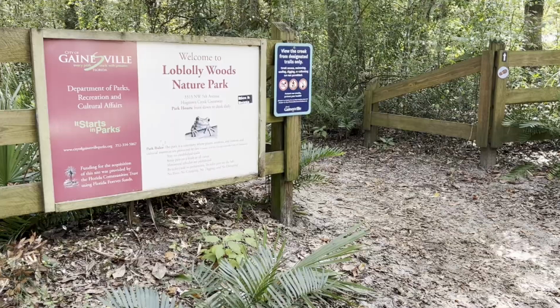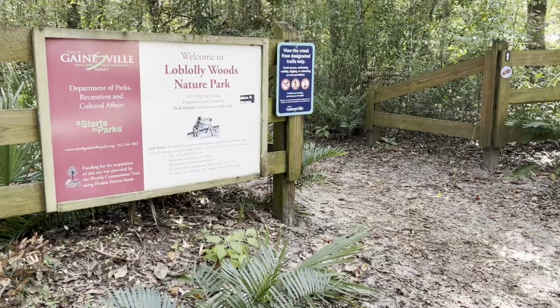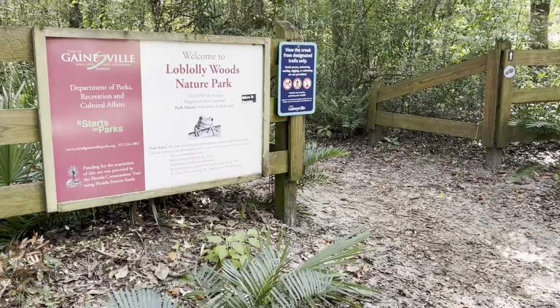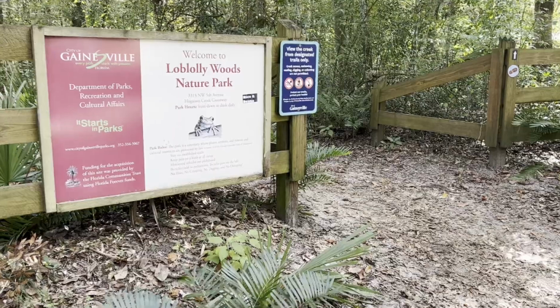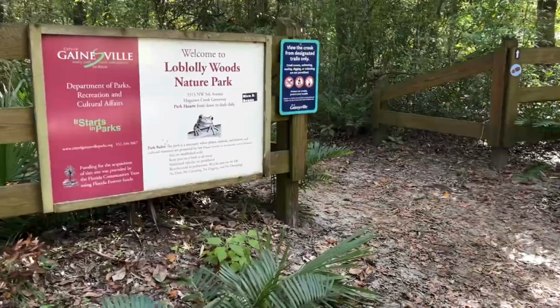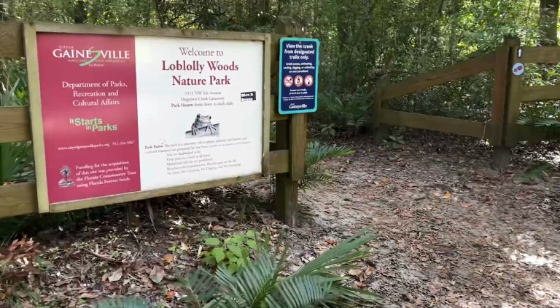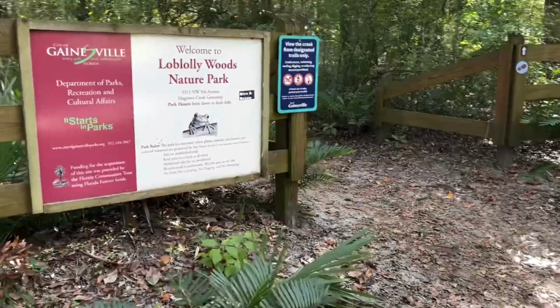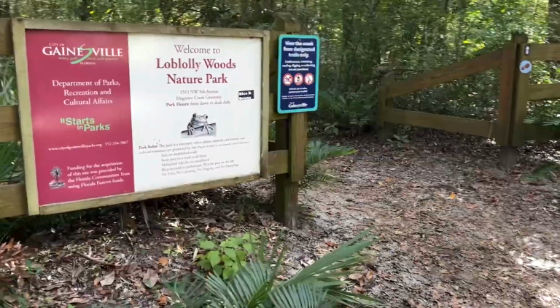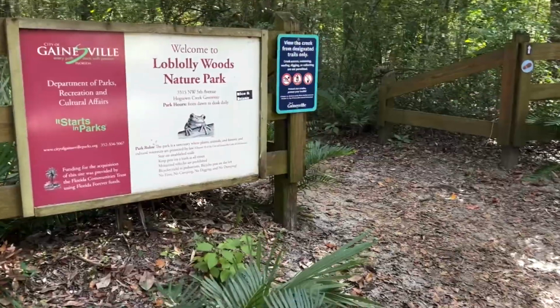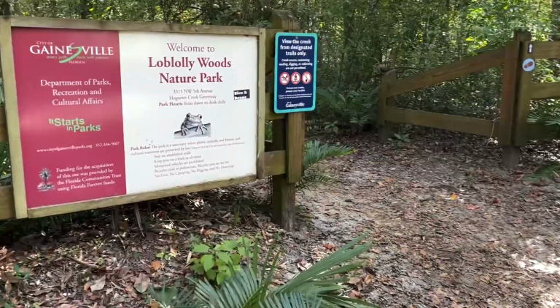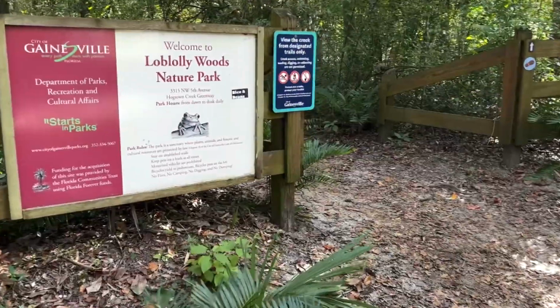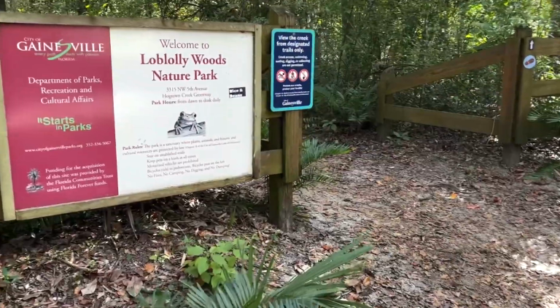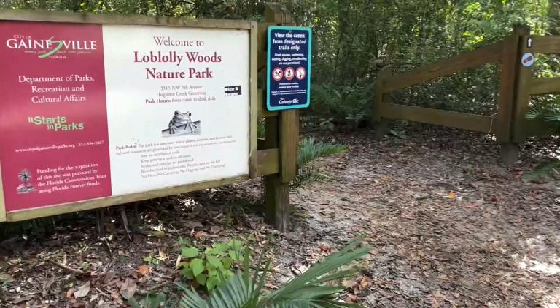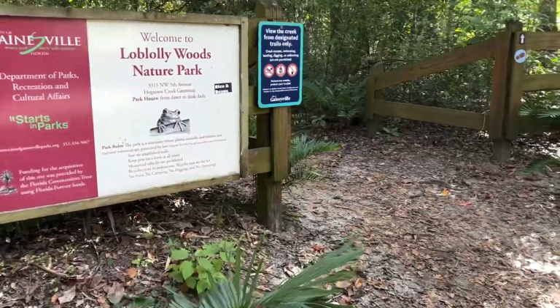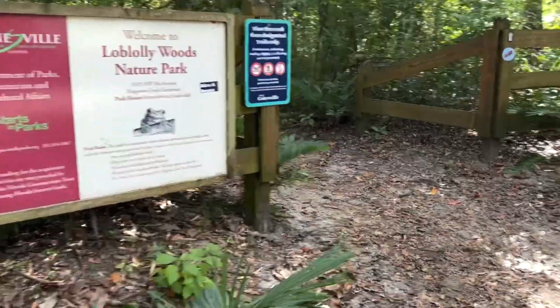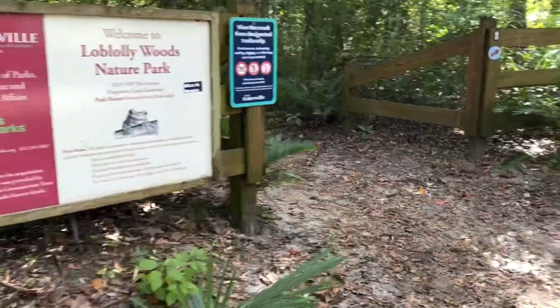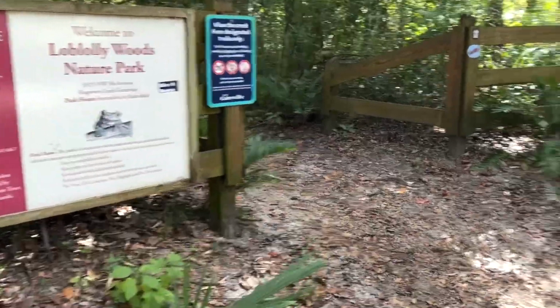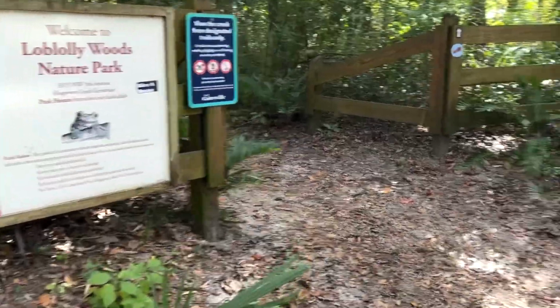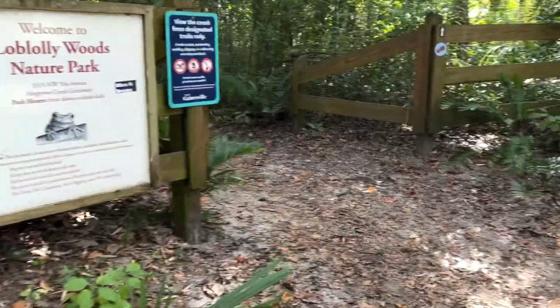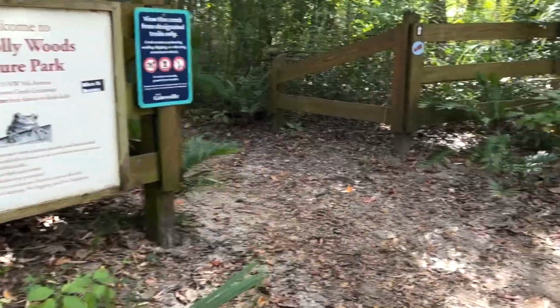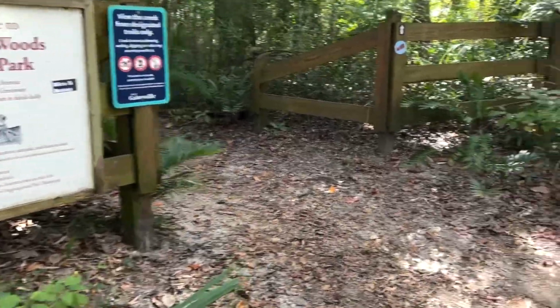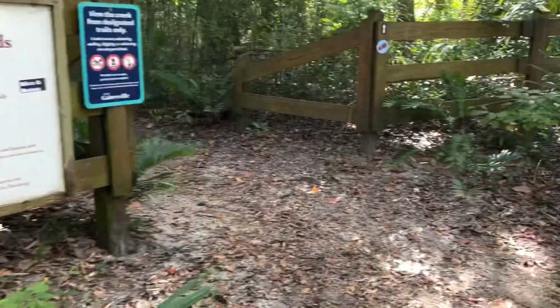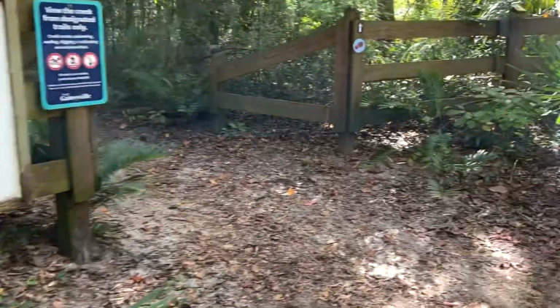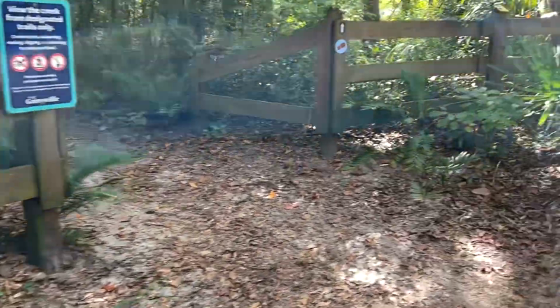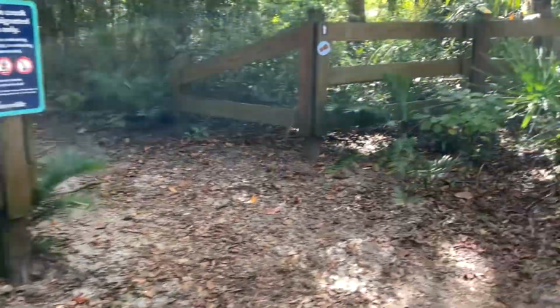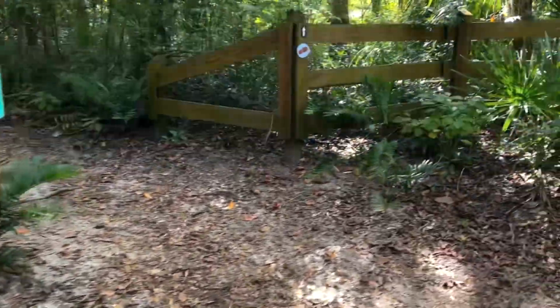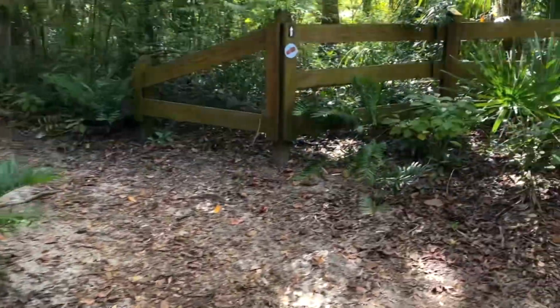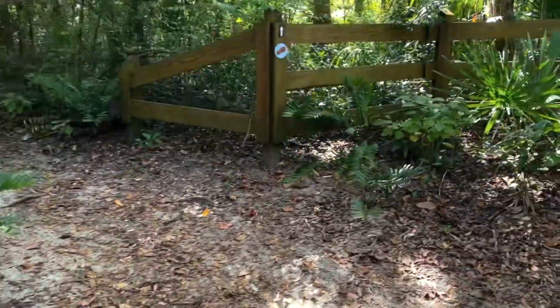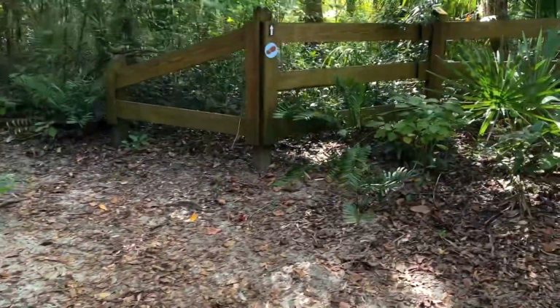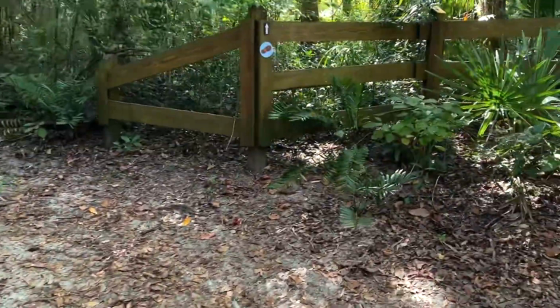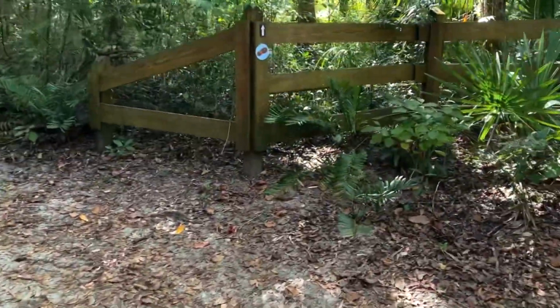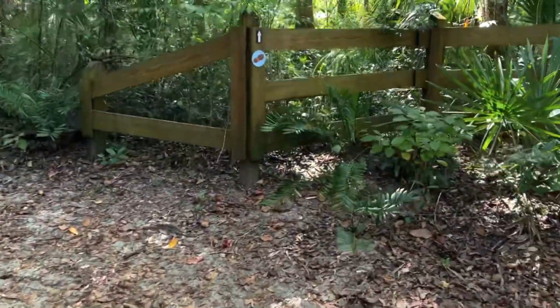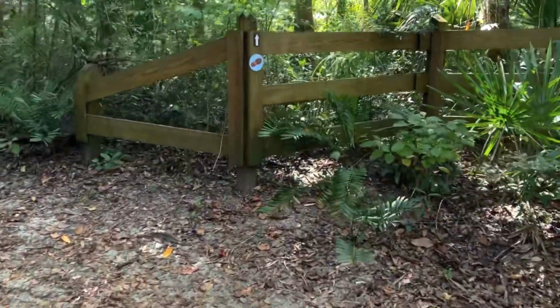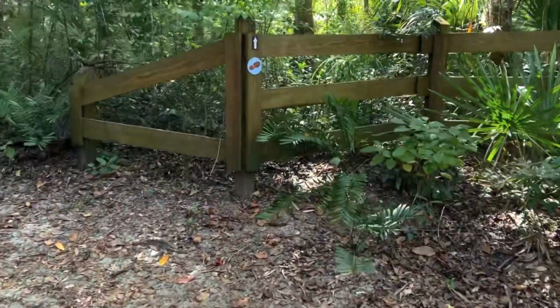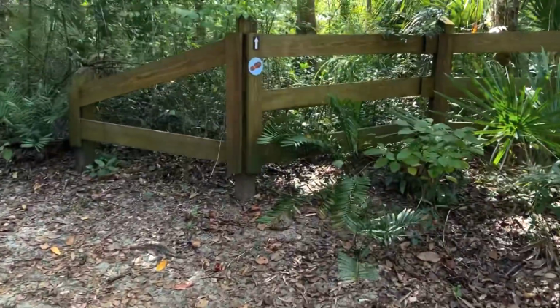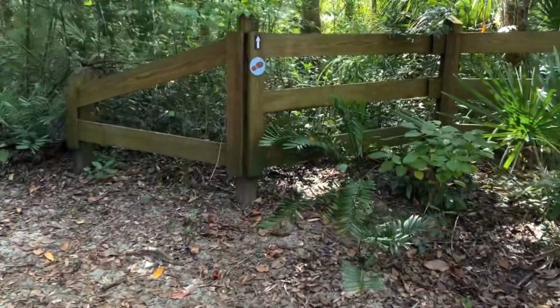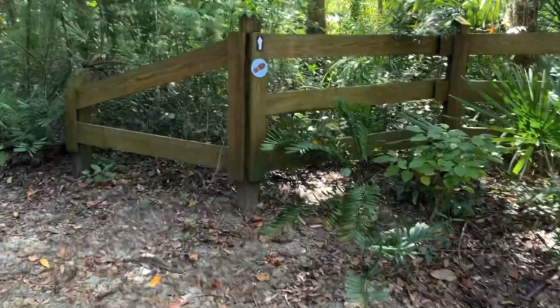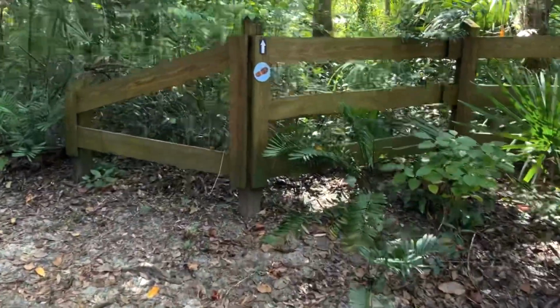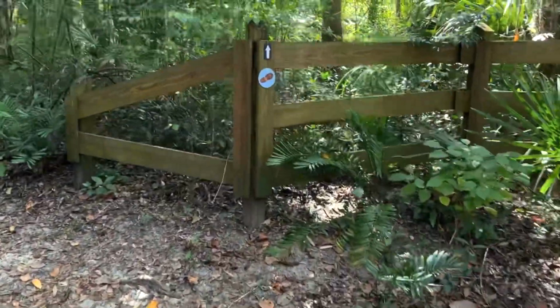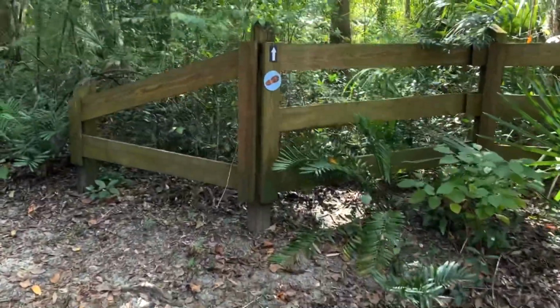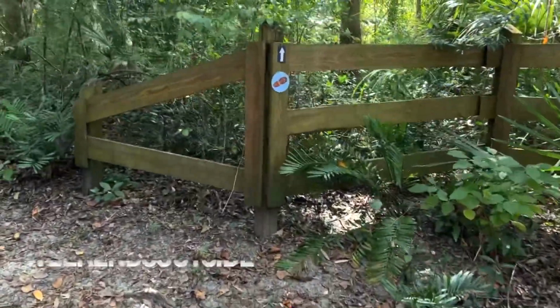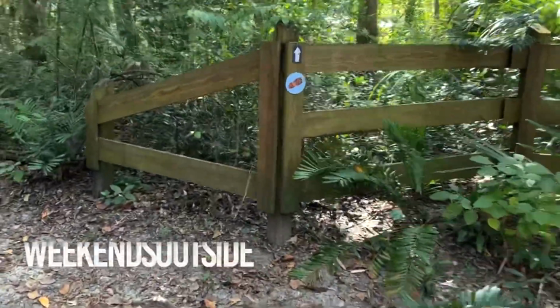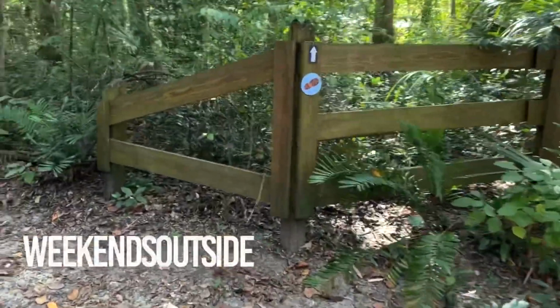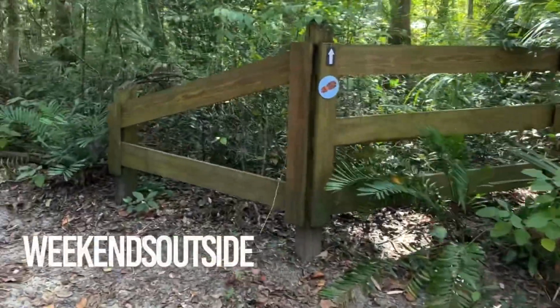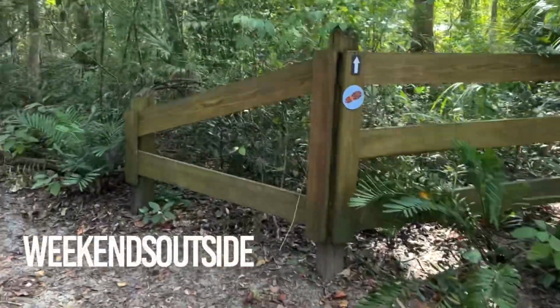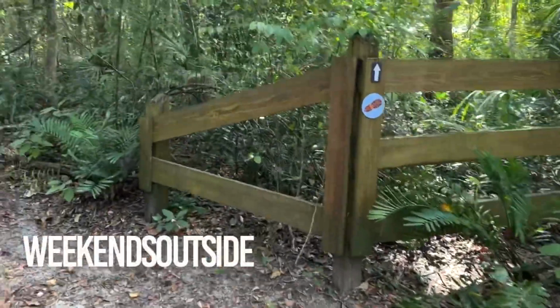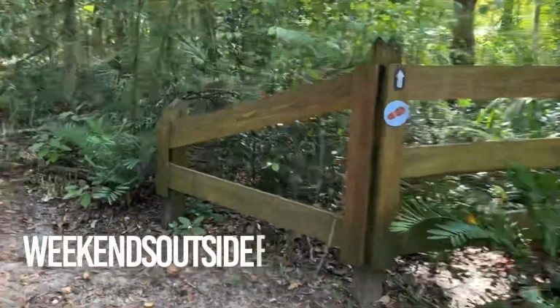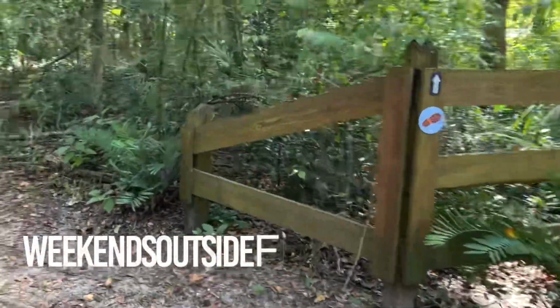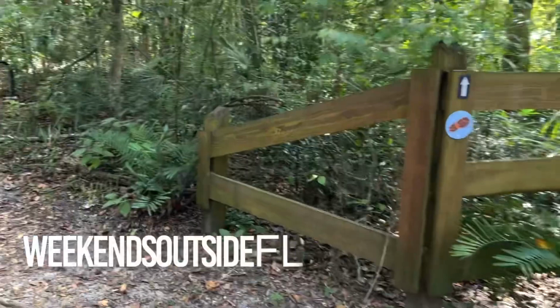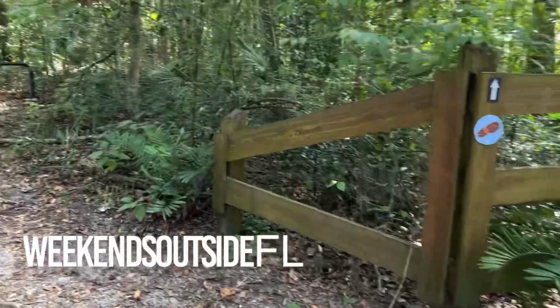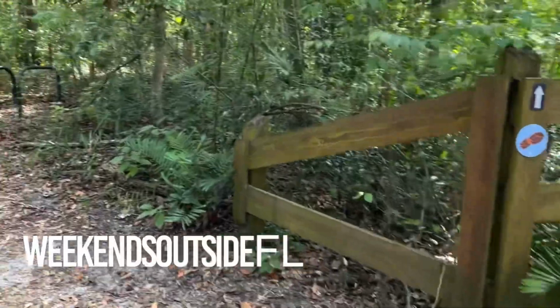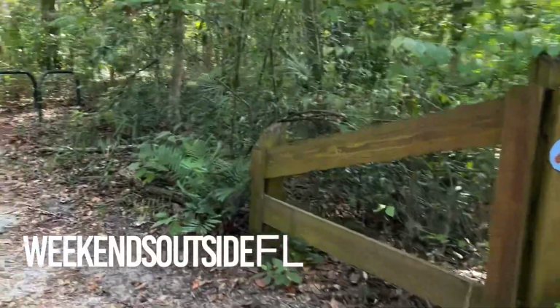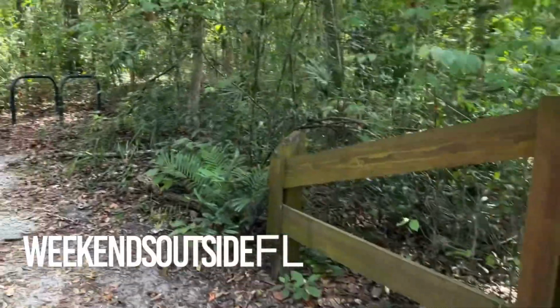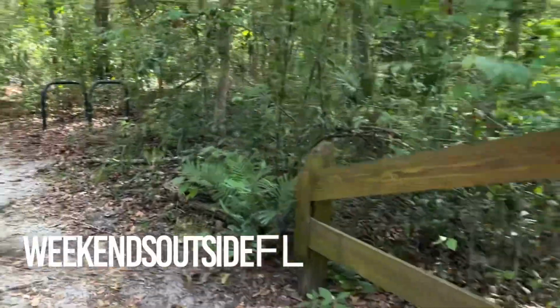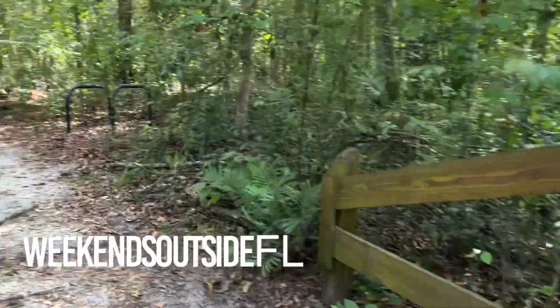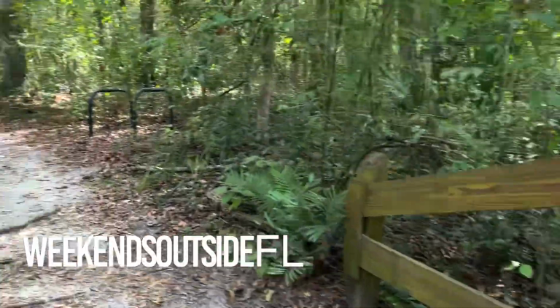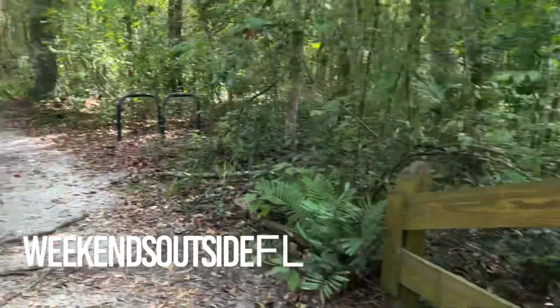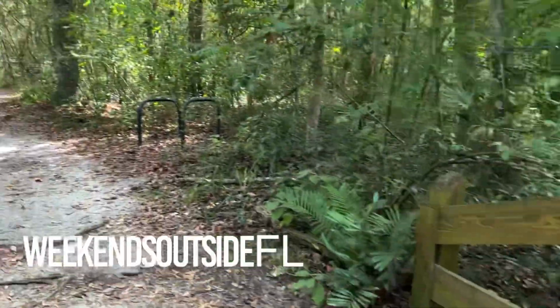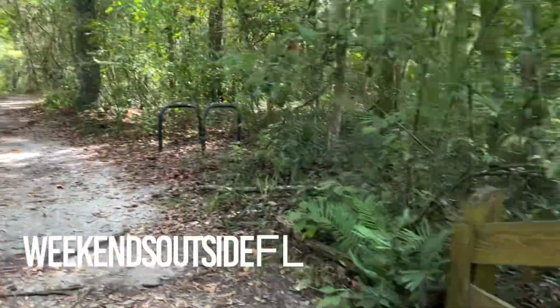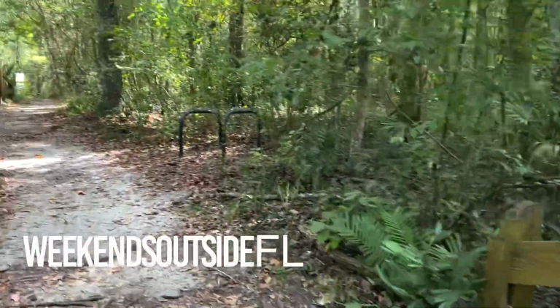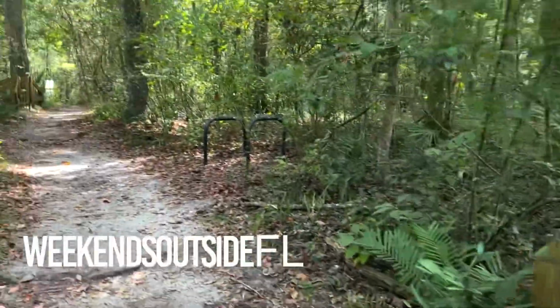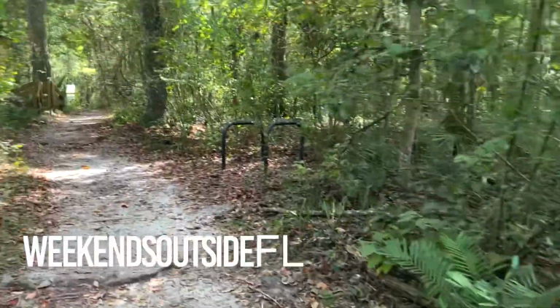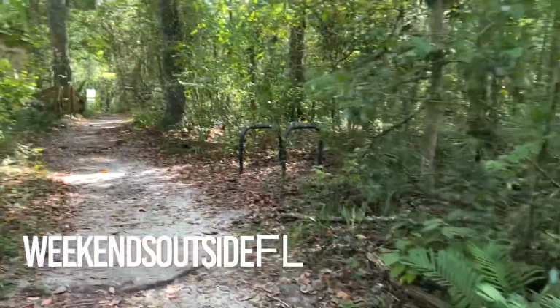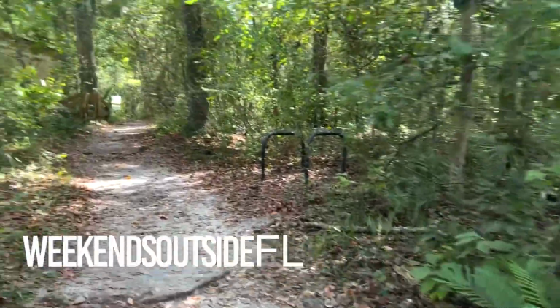Welcome to Lob Lollywood's Nature Park. Come along with me on this little tiny journey and see what we can find.